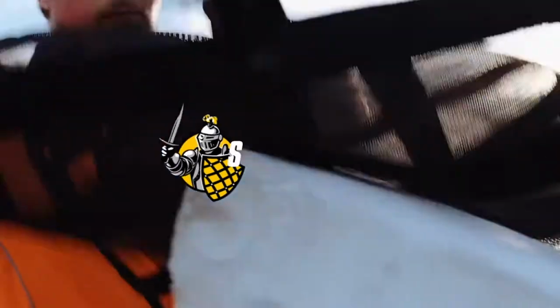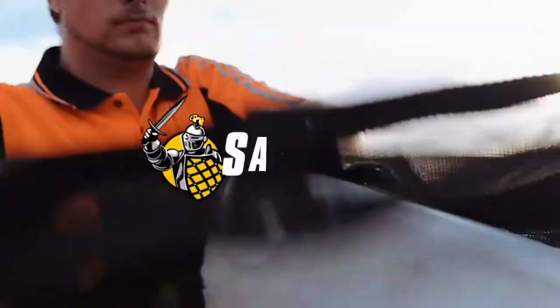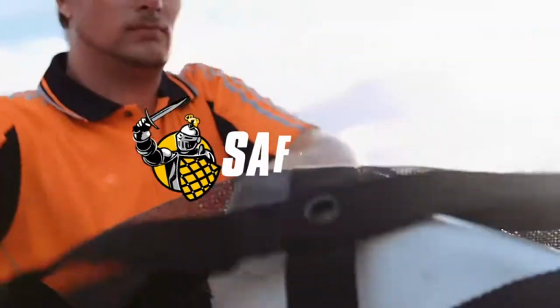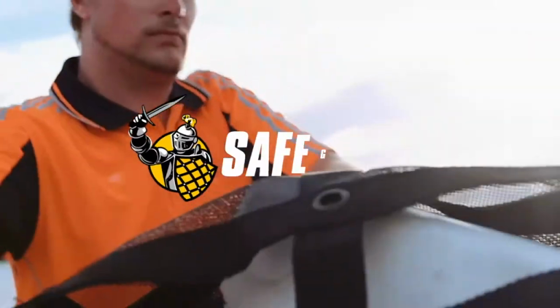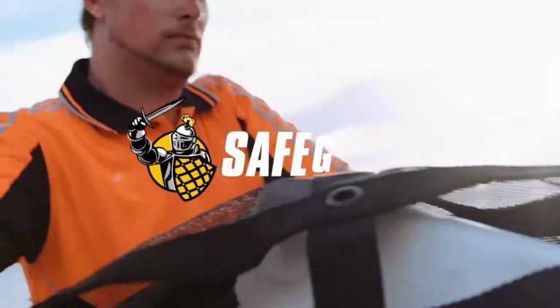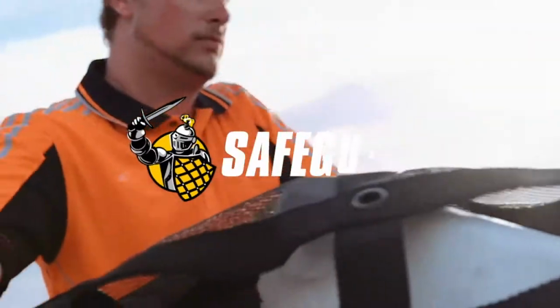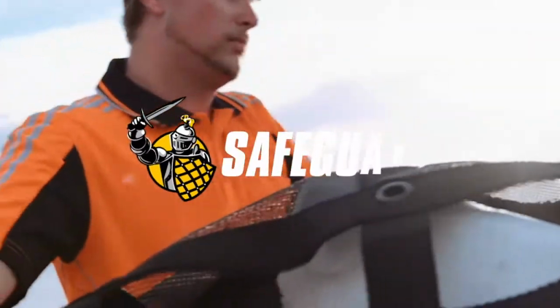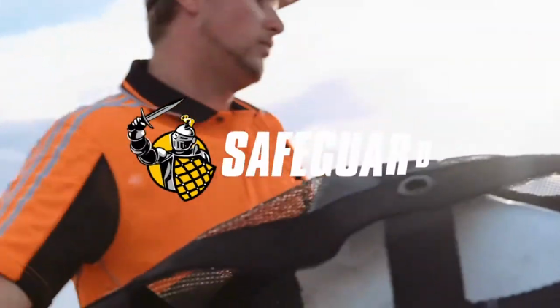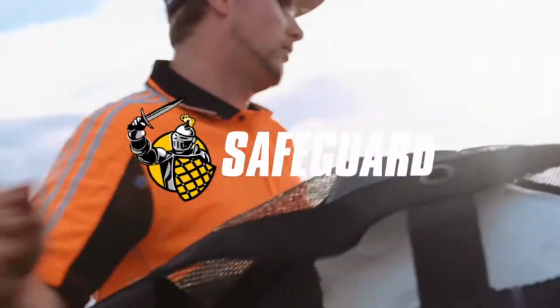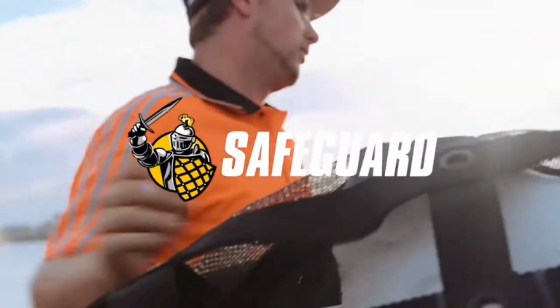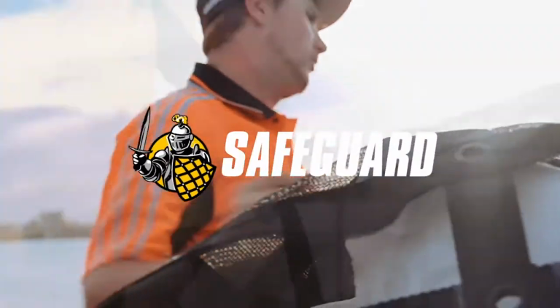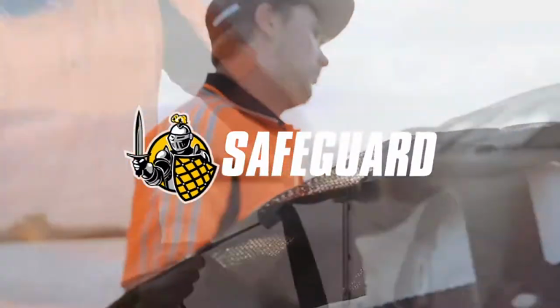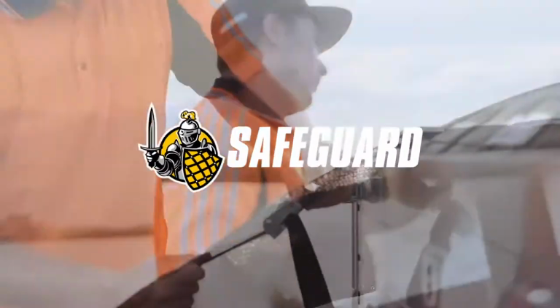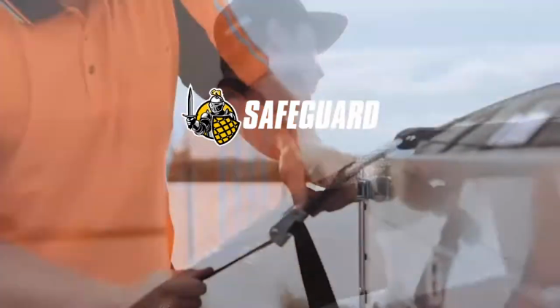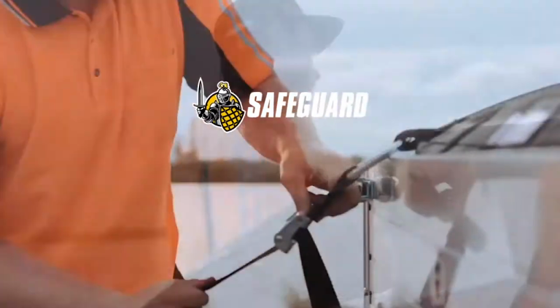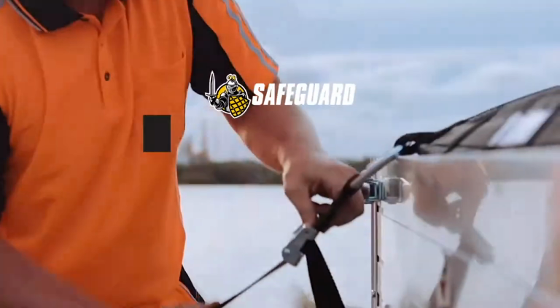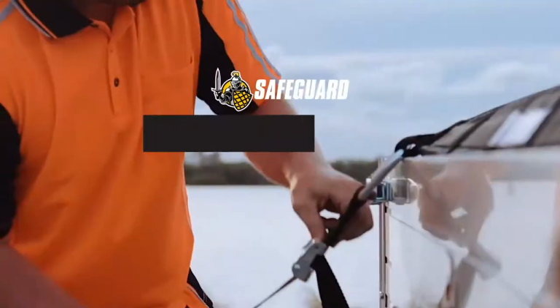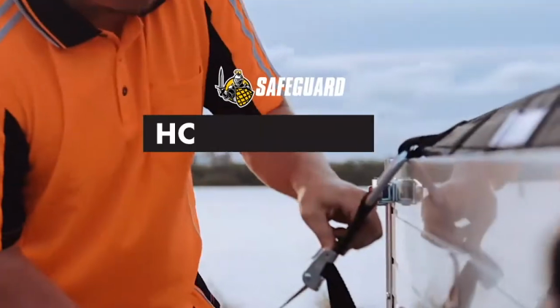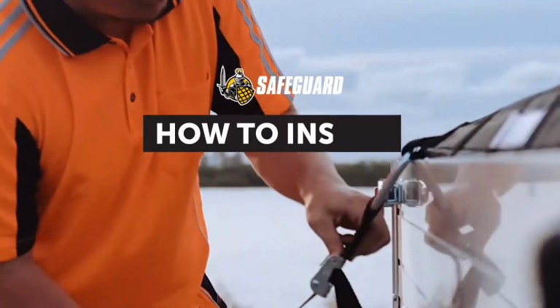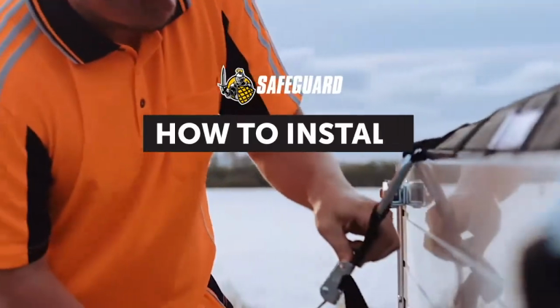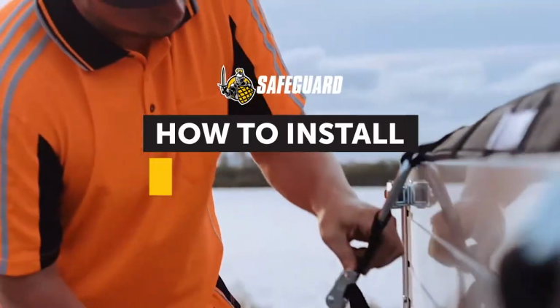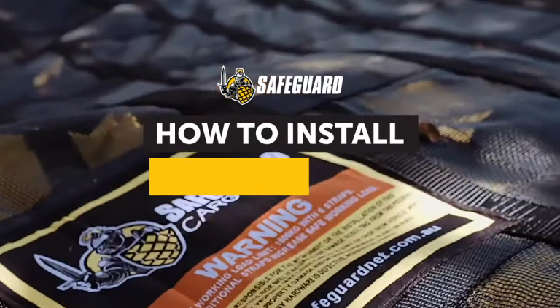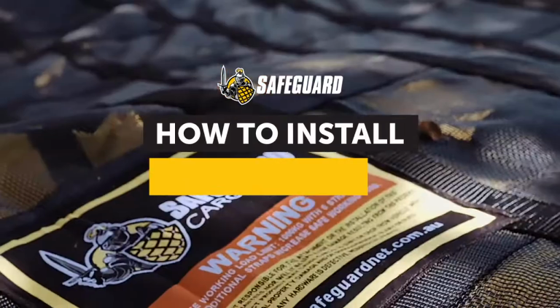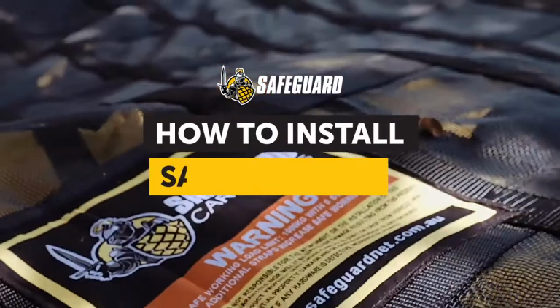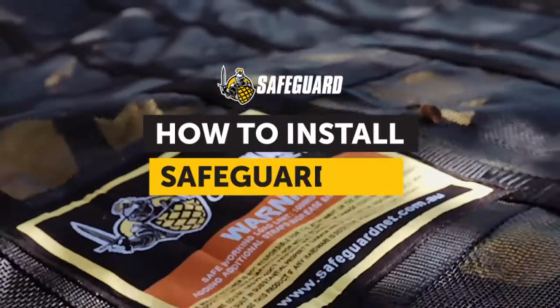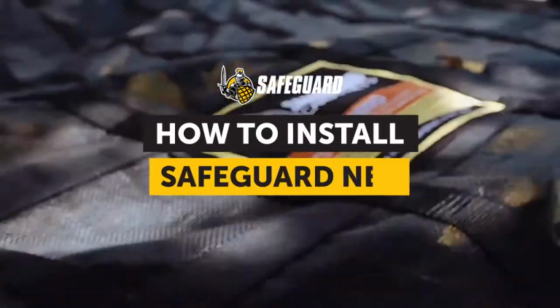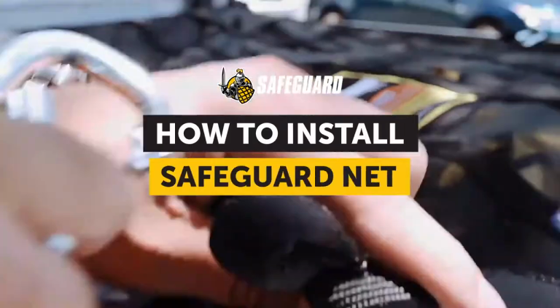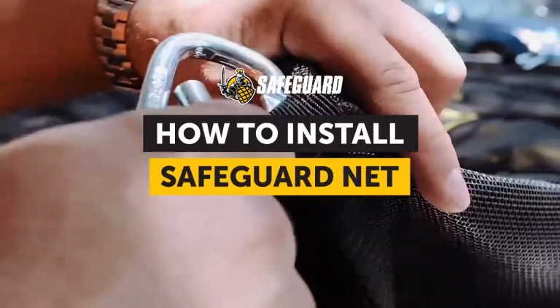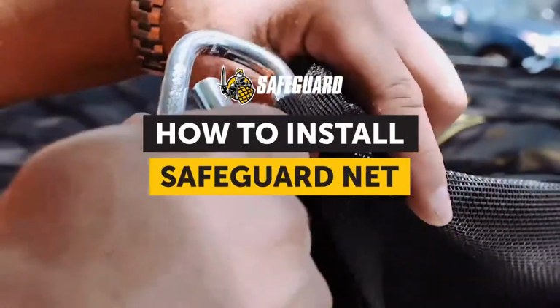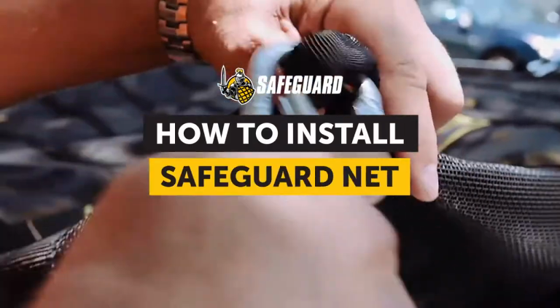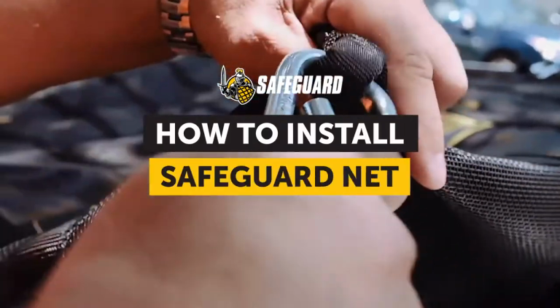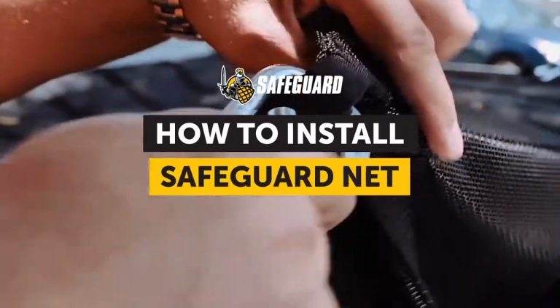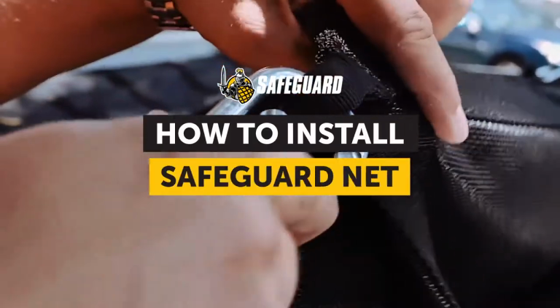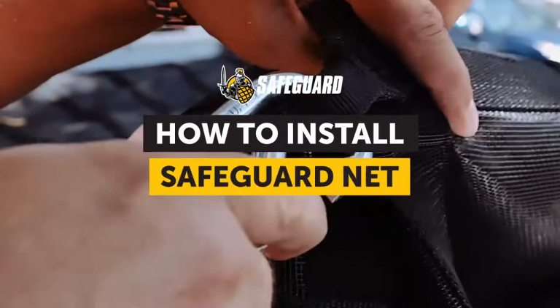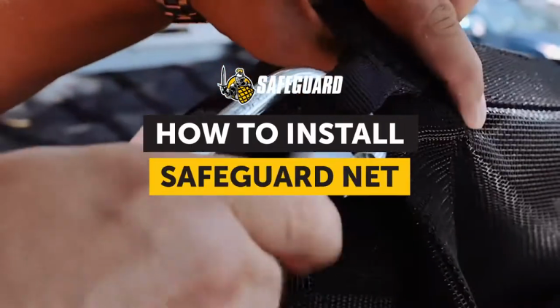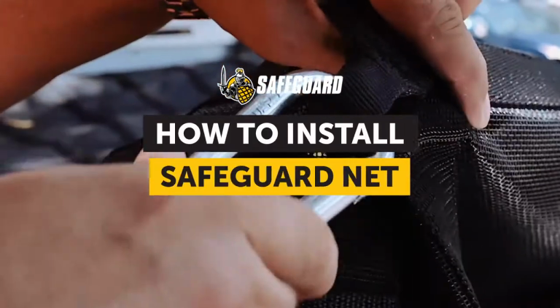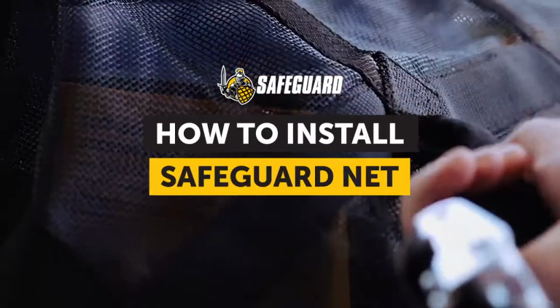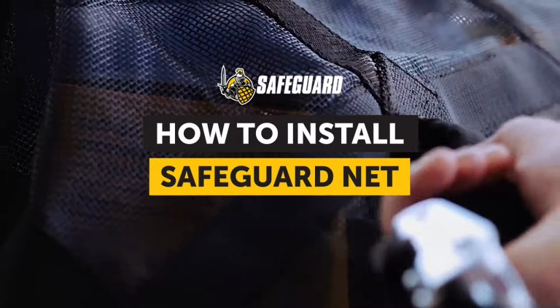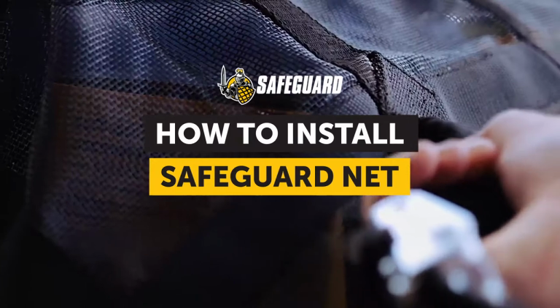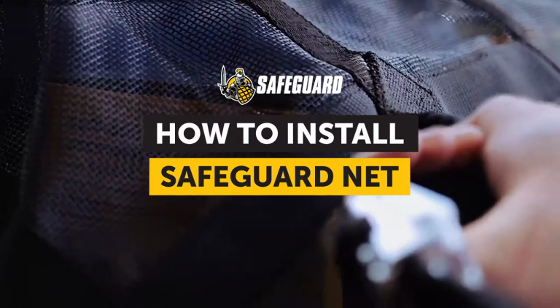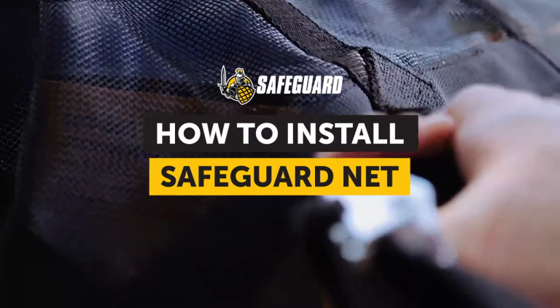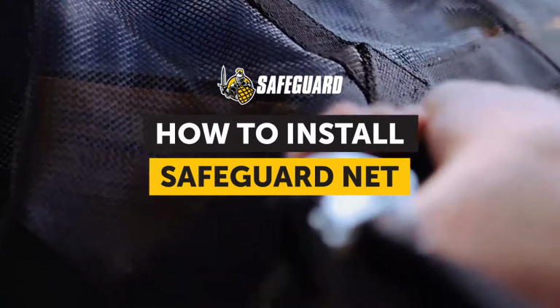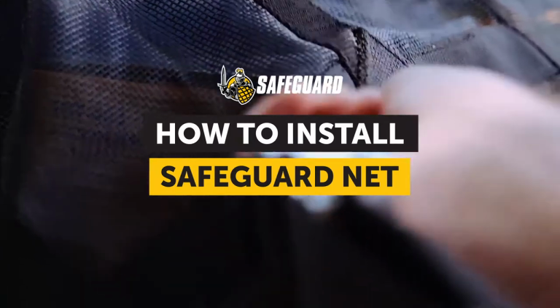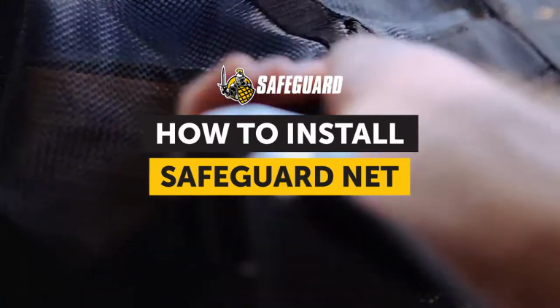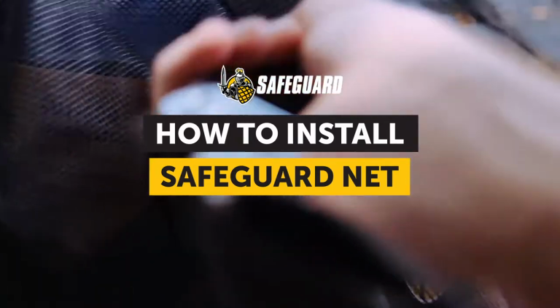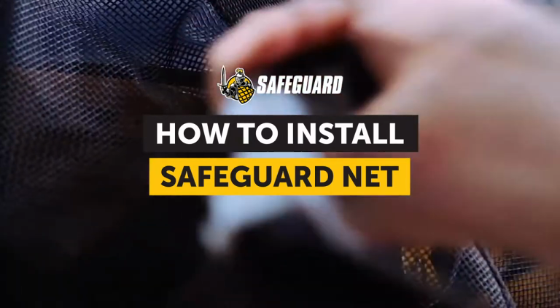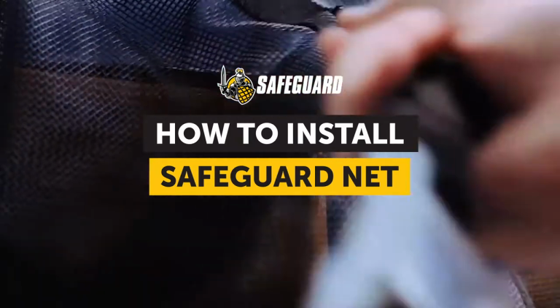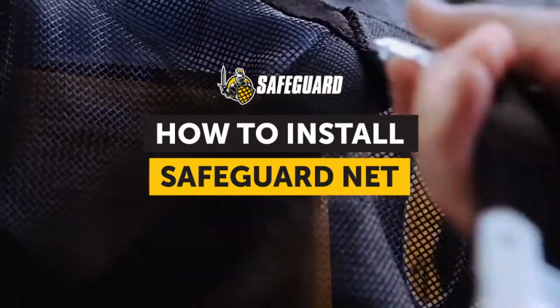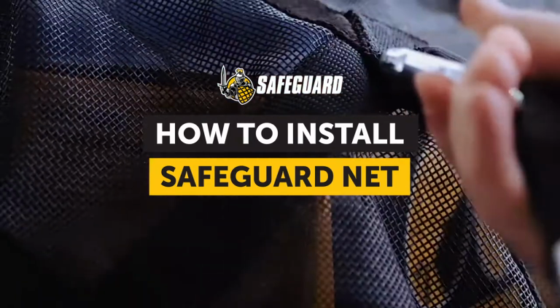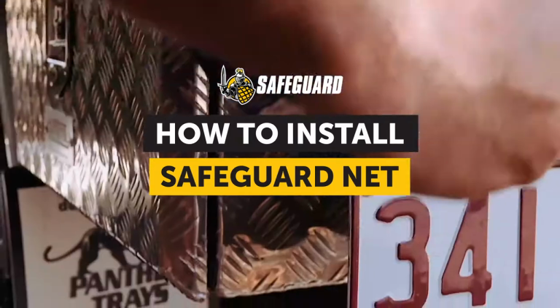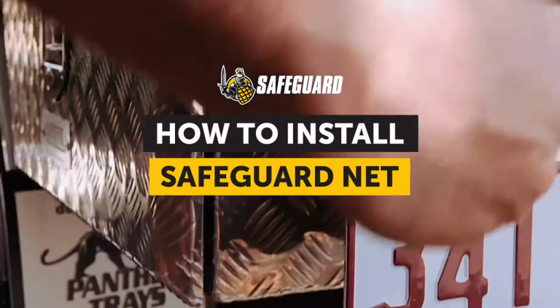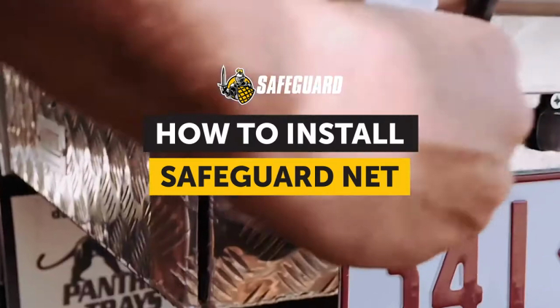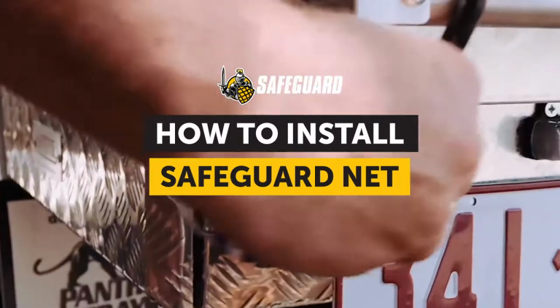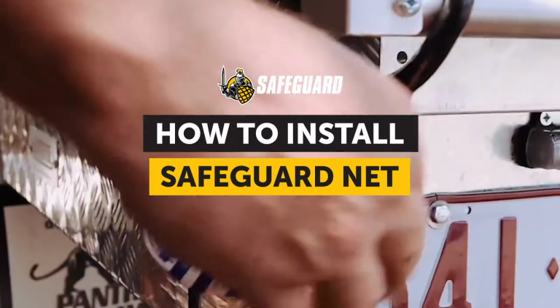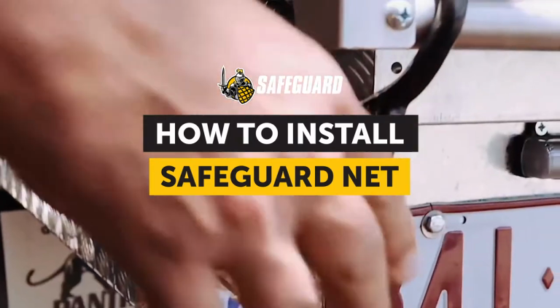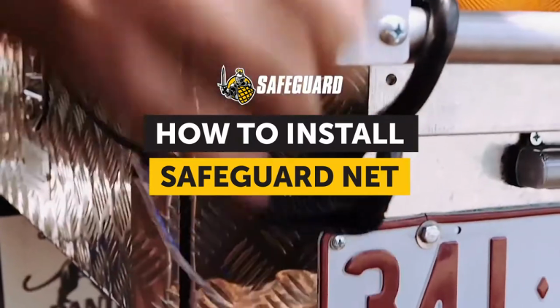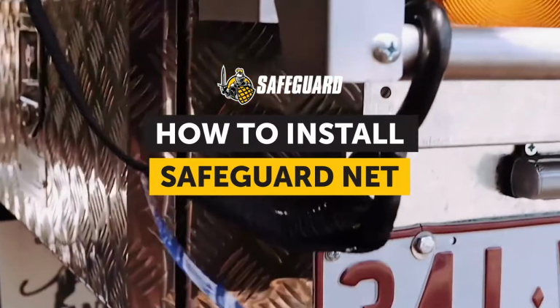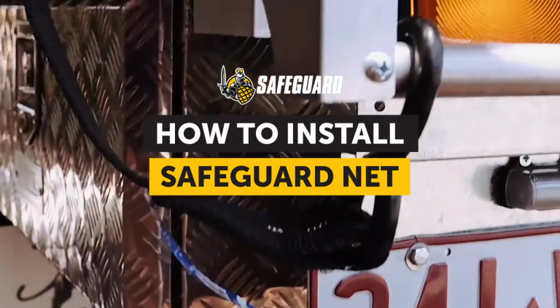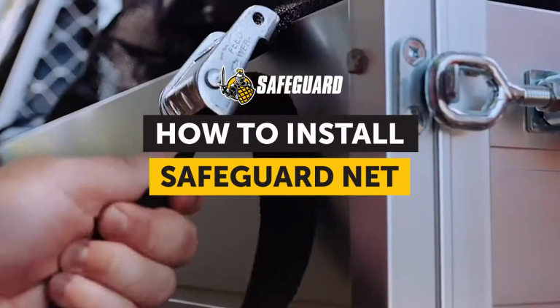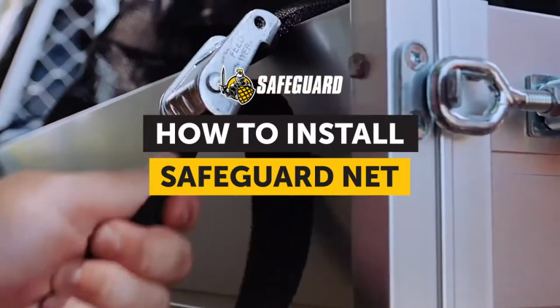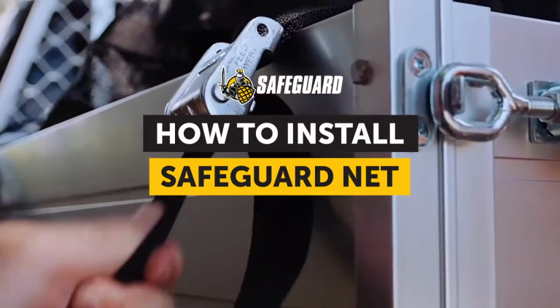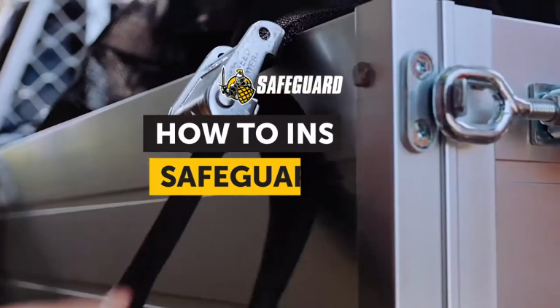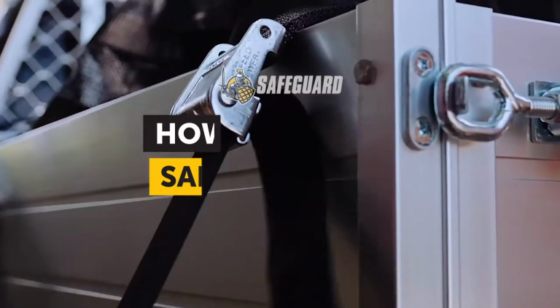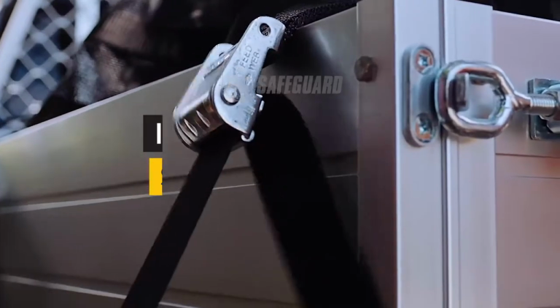Welcome to this instructional video on how to install a safeguard cargo net onto your vehicle, trailer or boat.